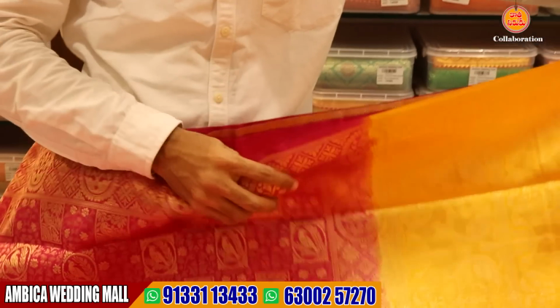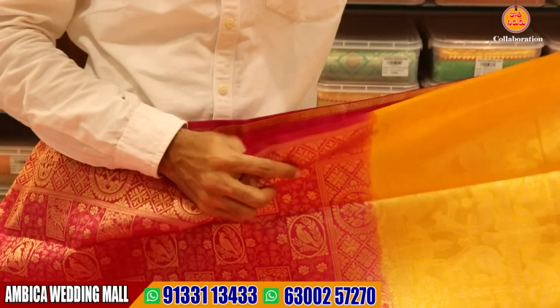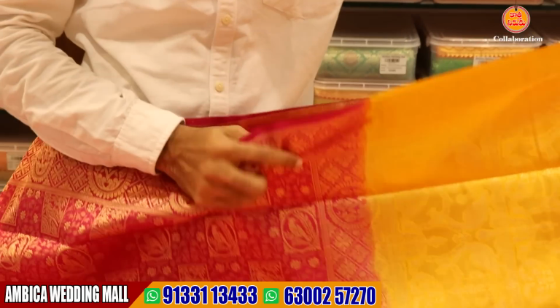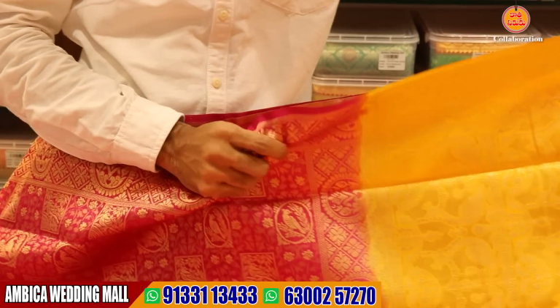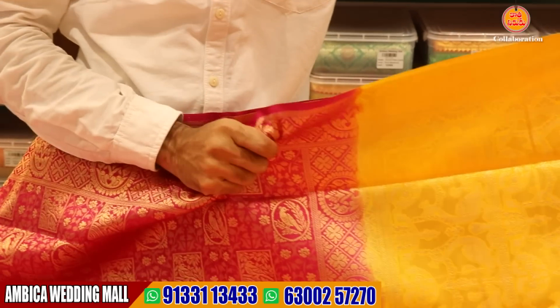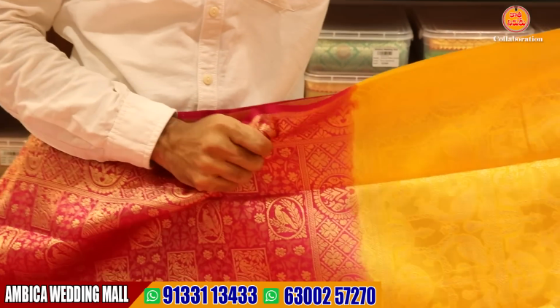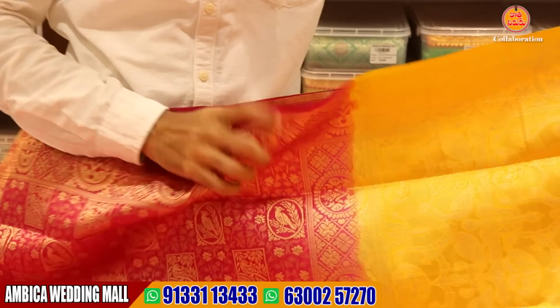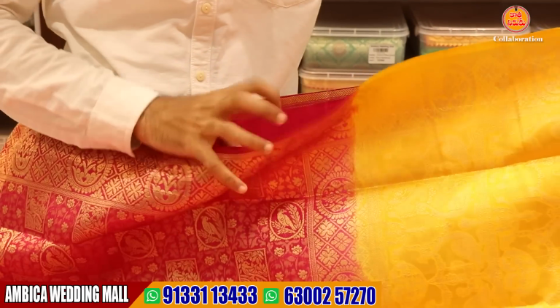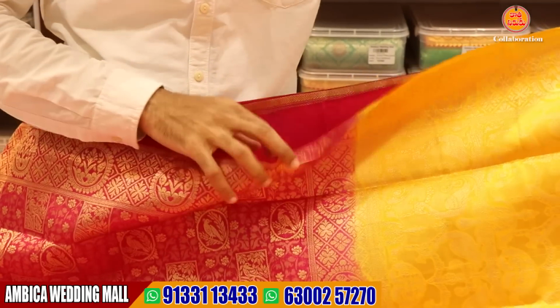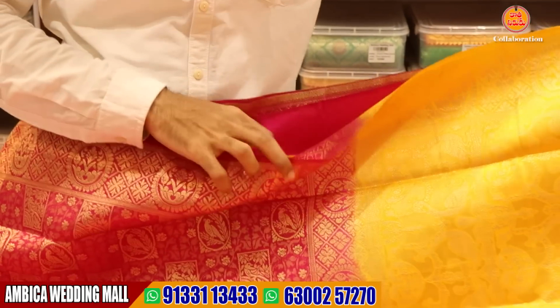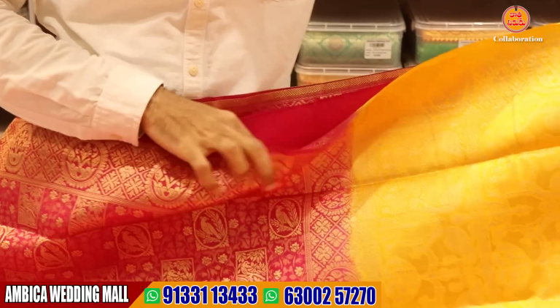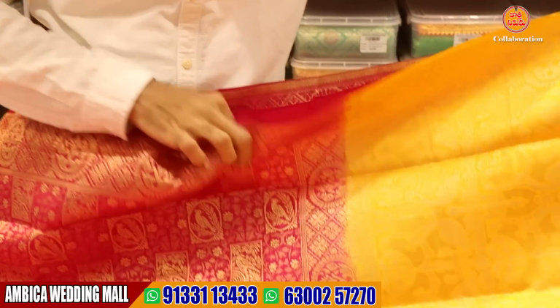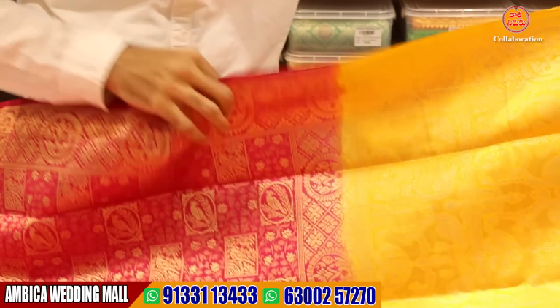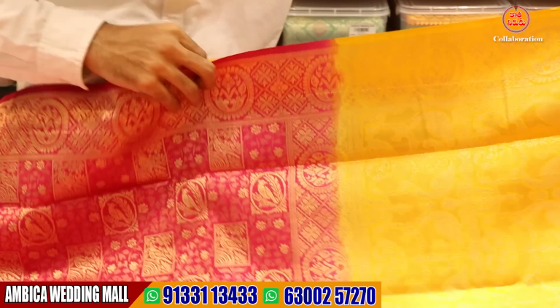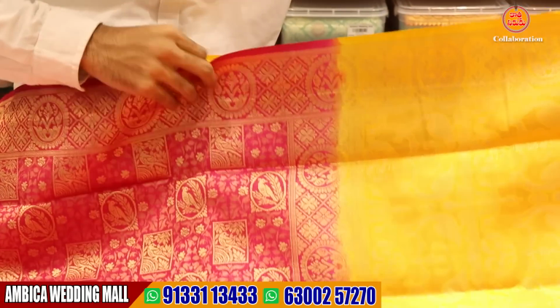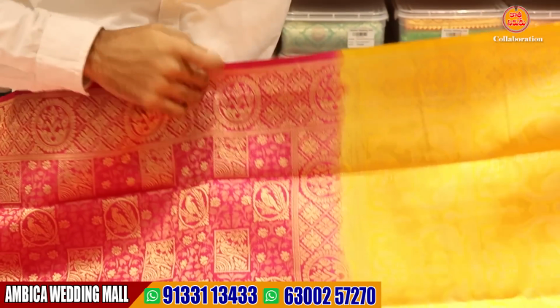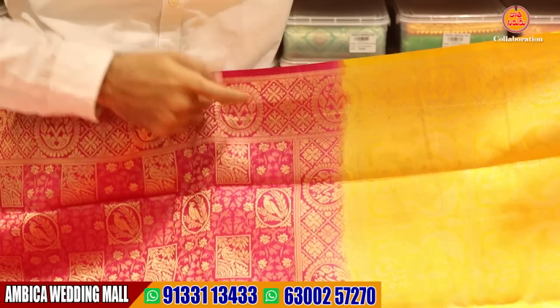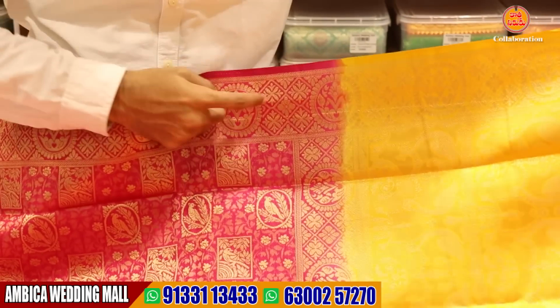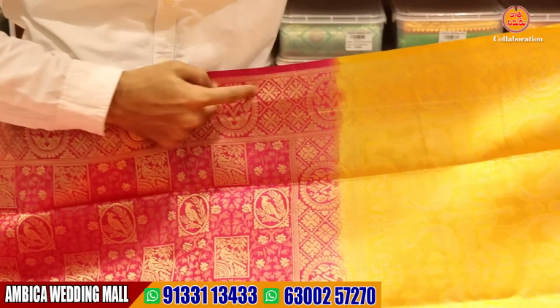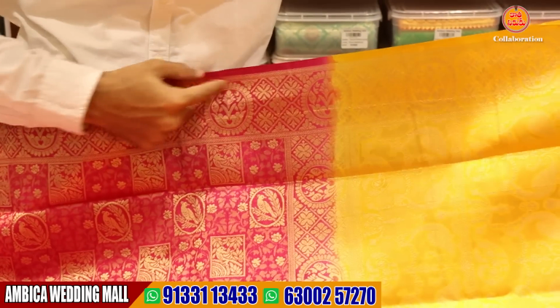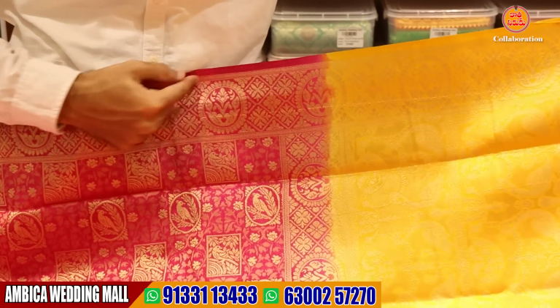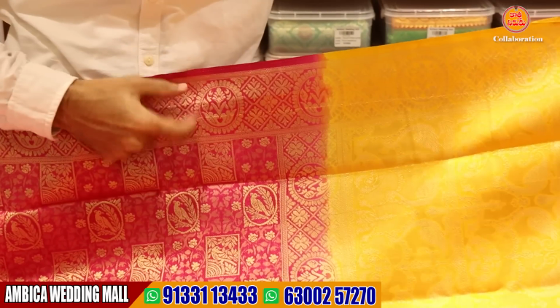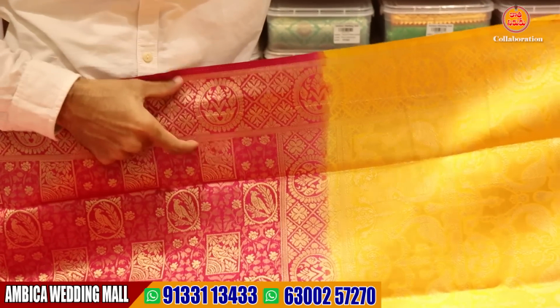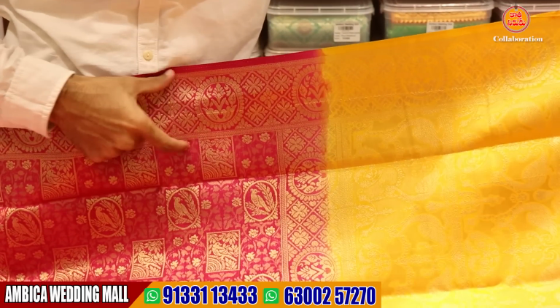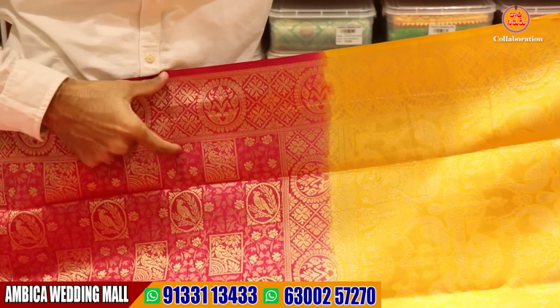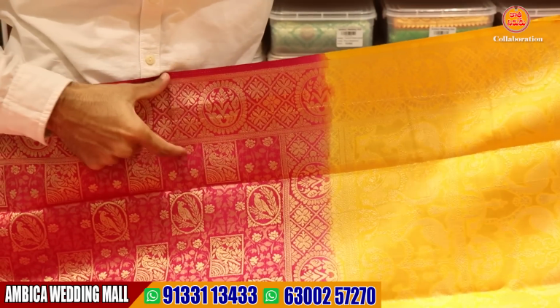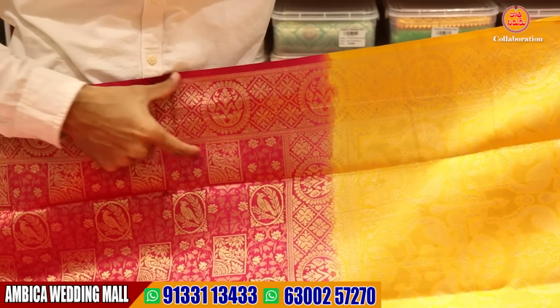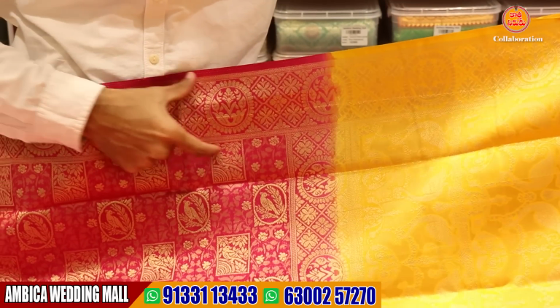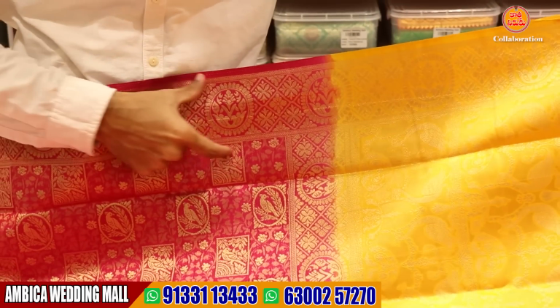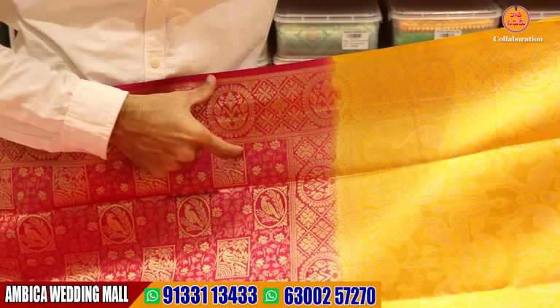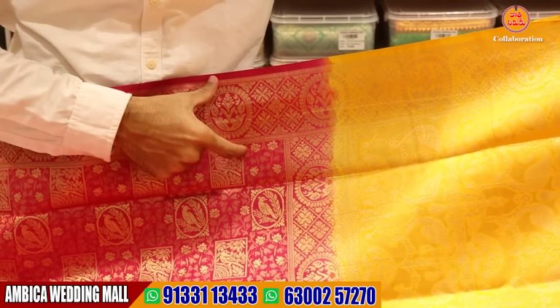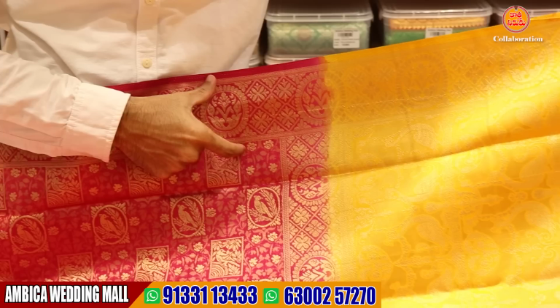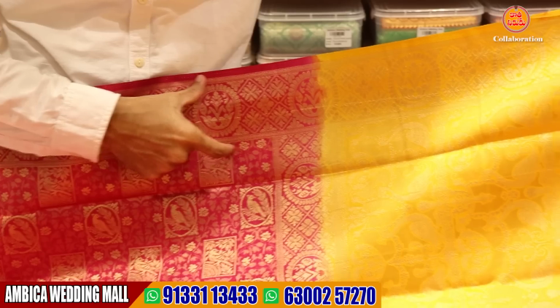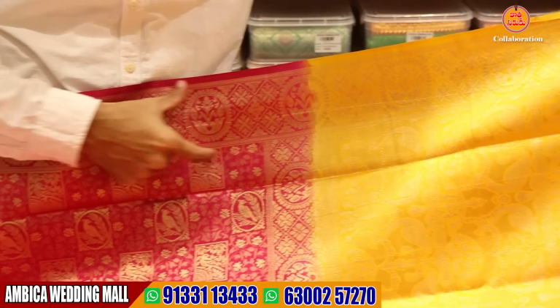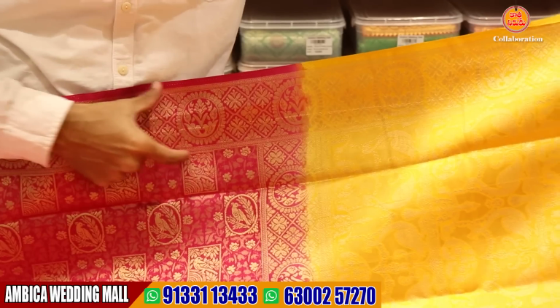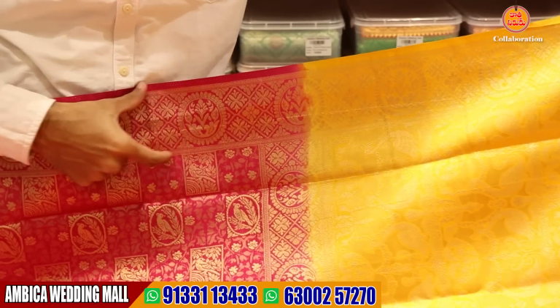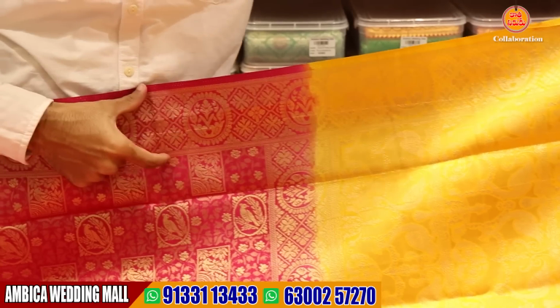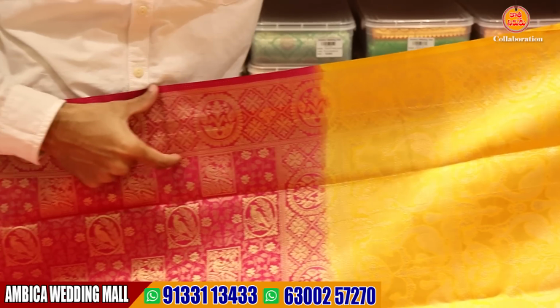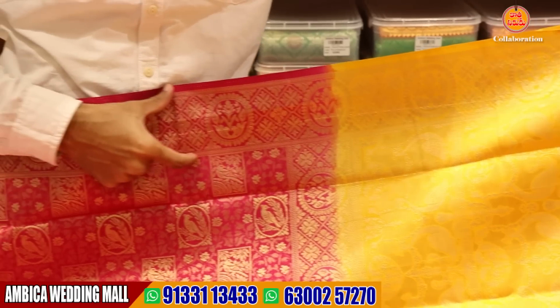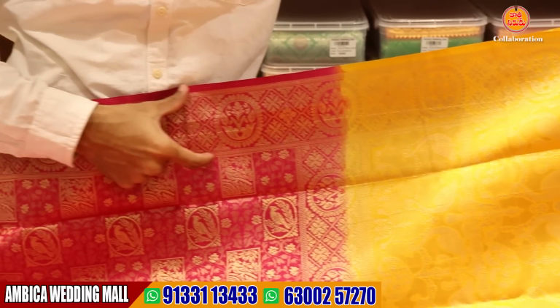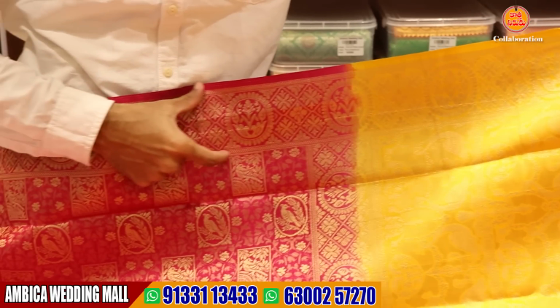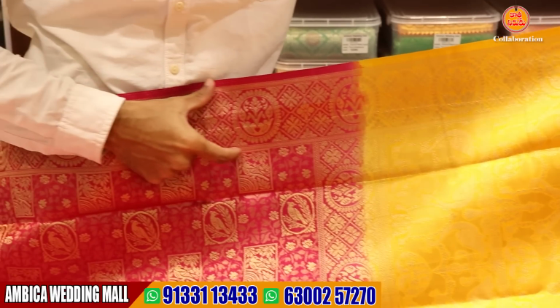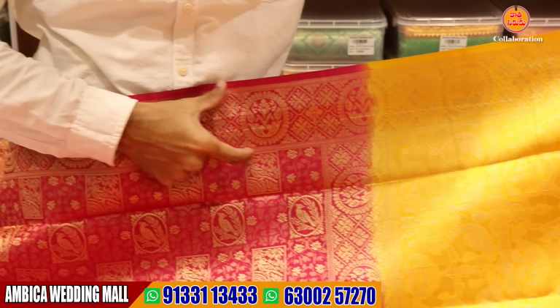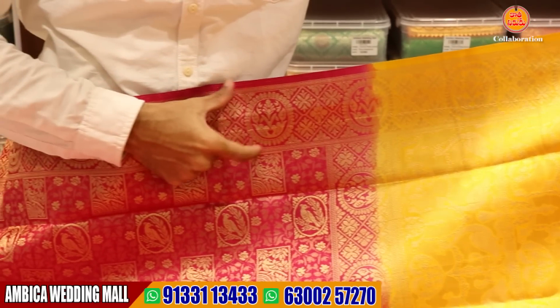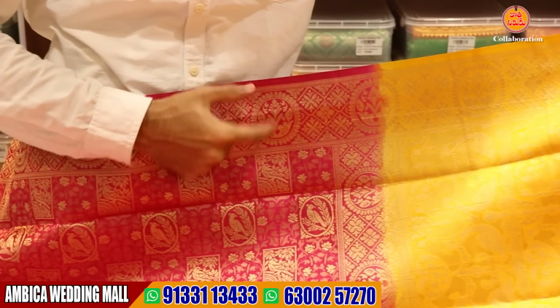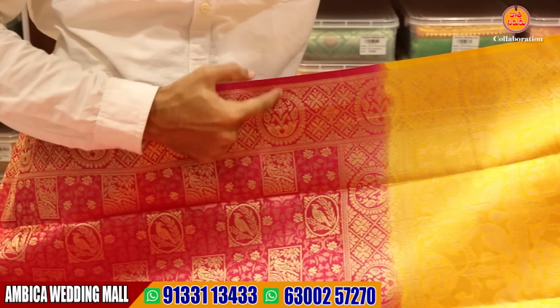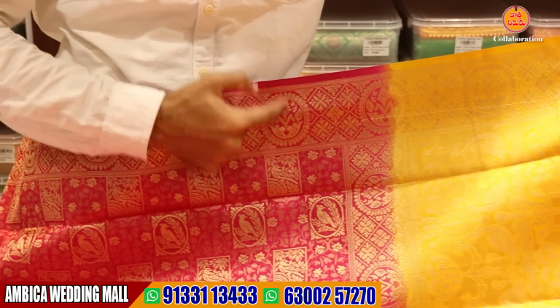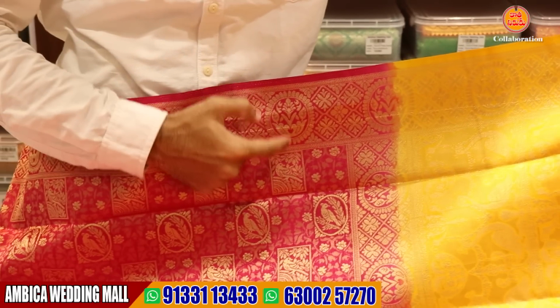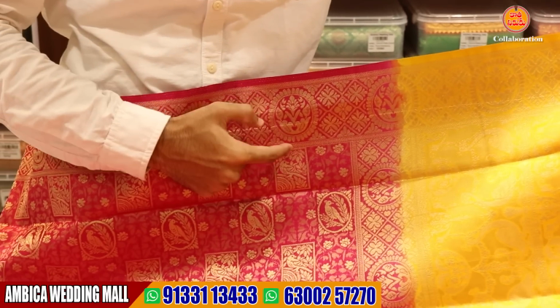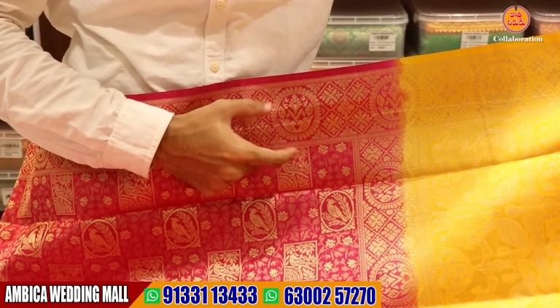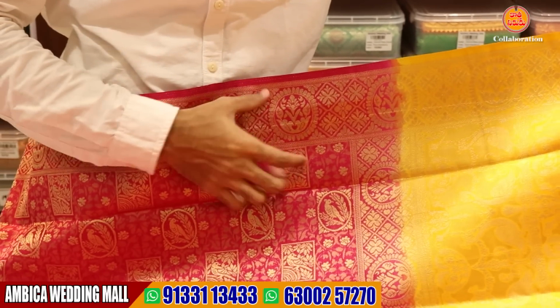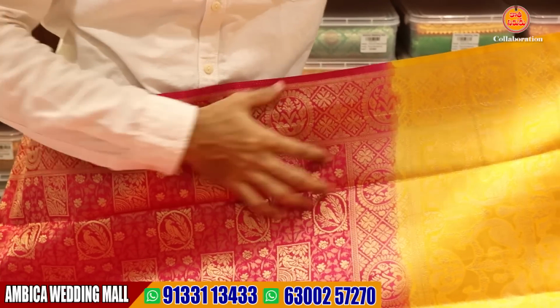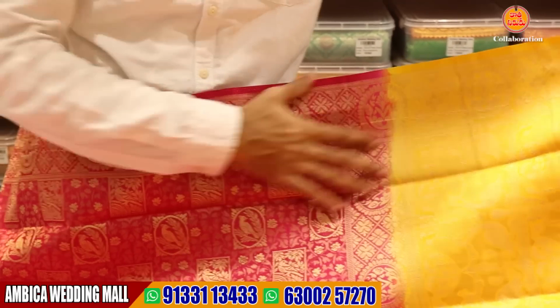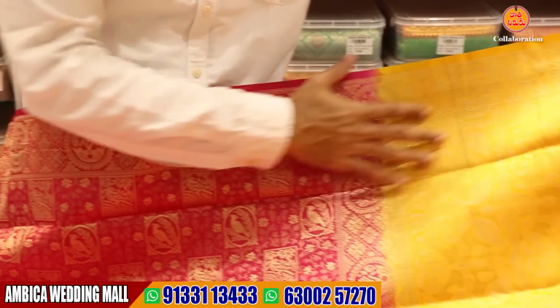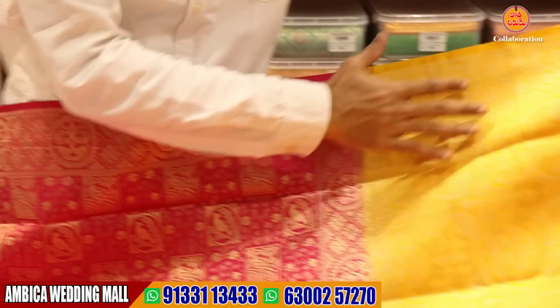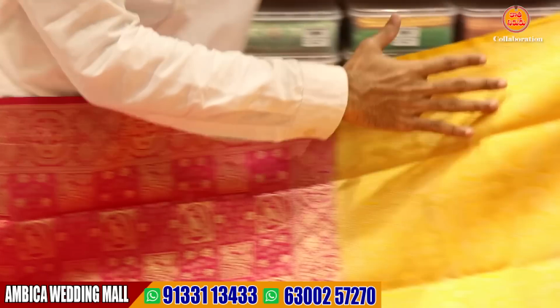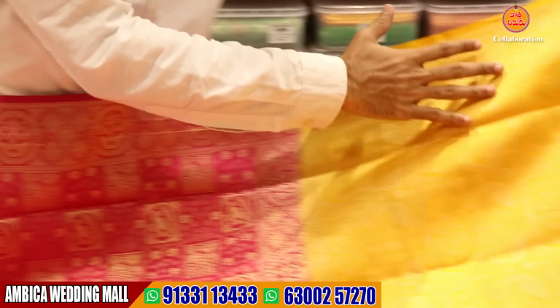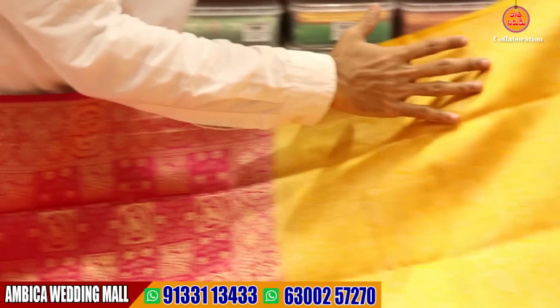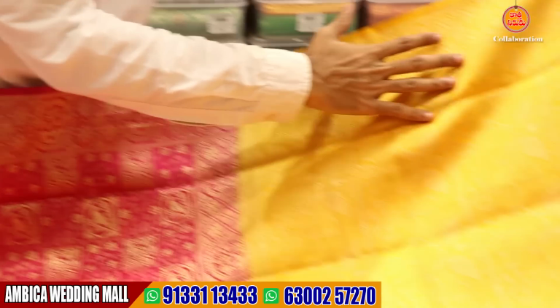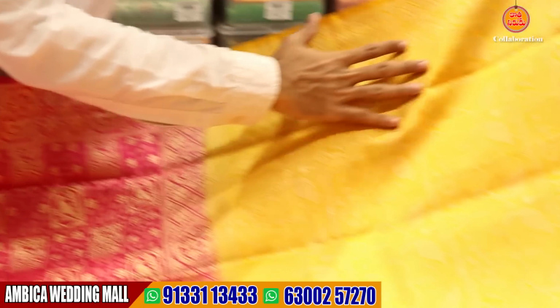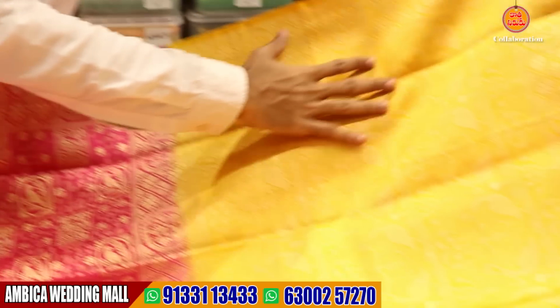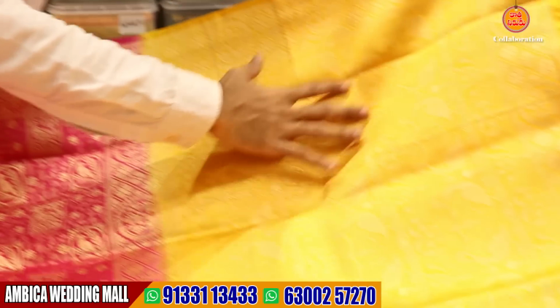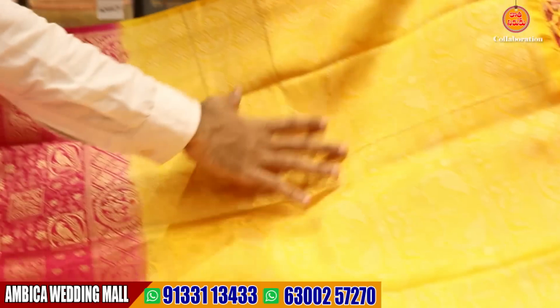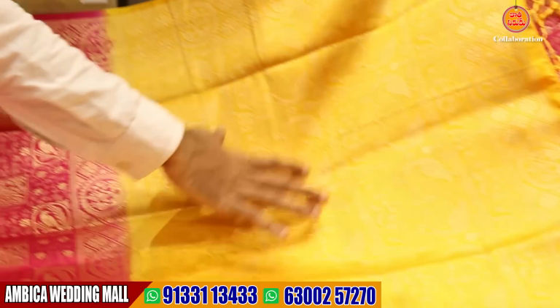The fabric is soft and completely gold rapier looms with 3 to 4 inches of gold jerry border.